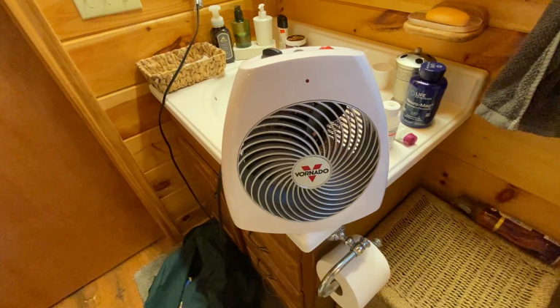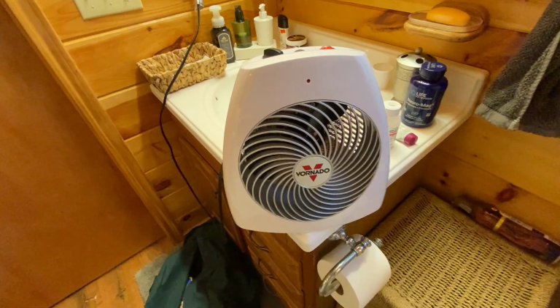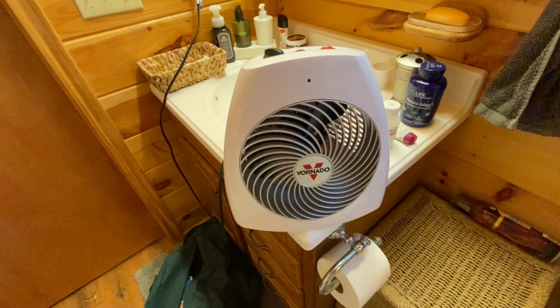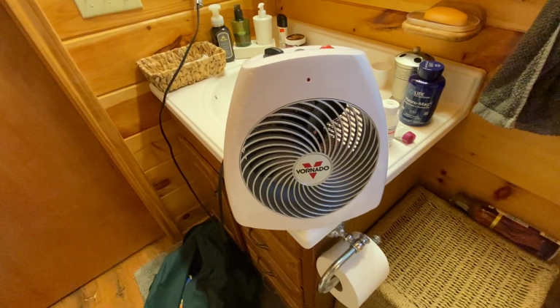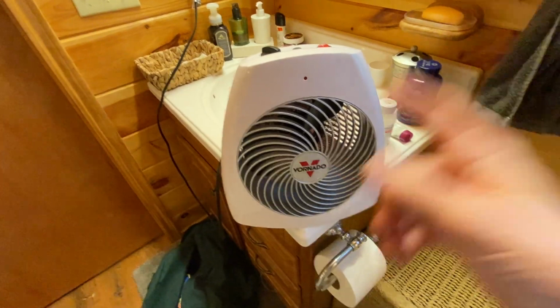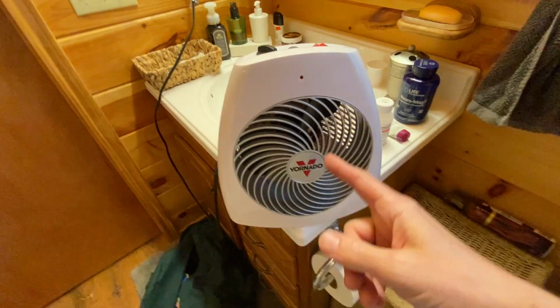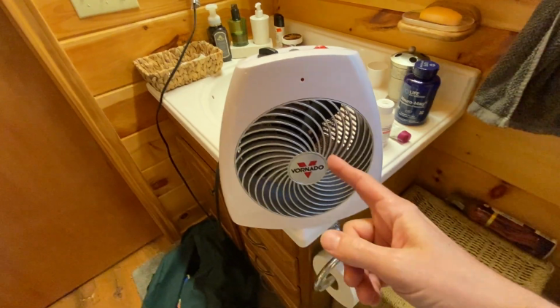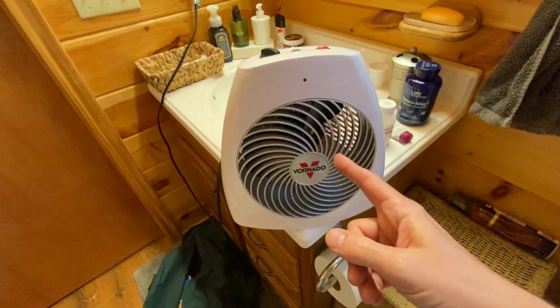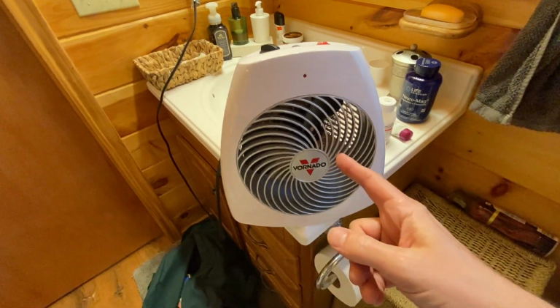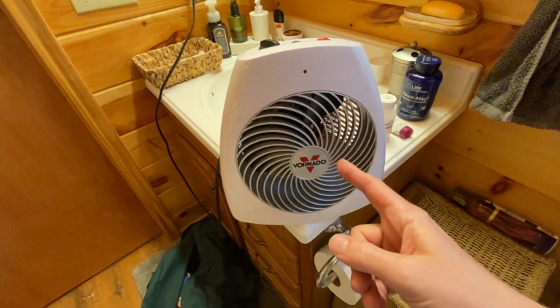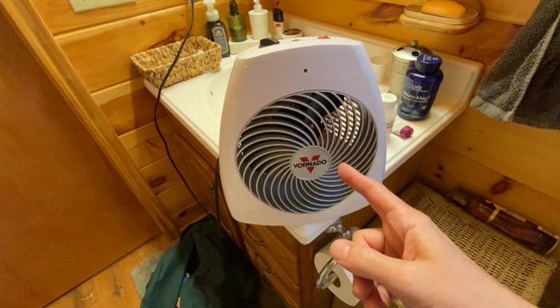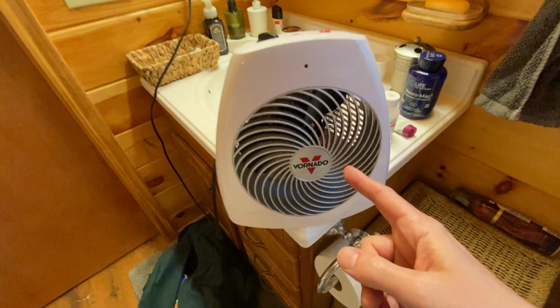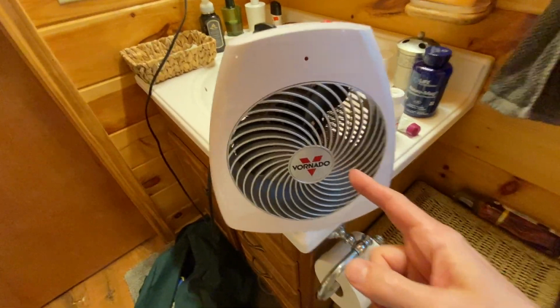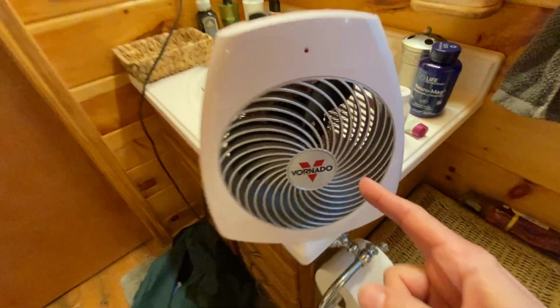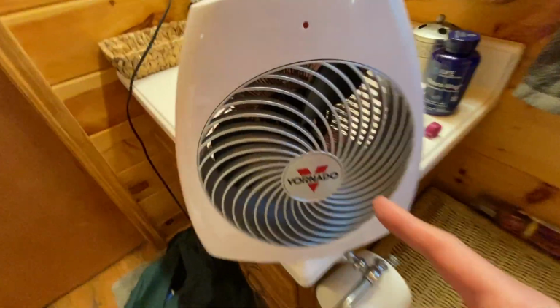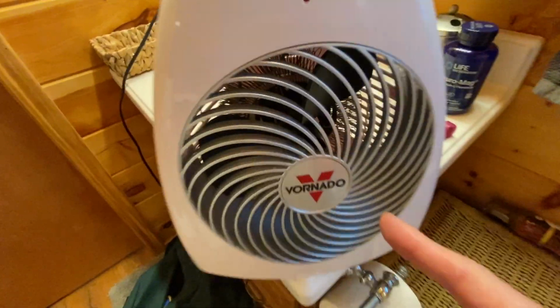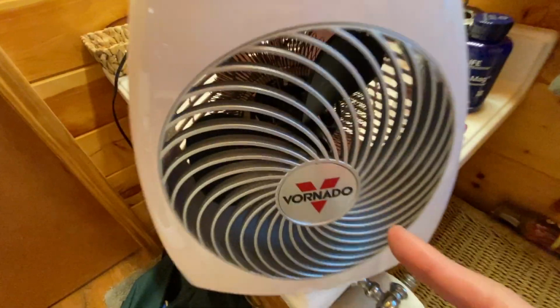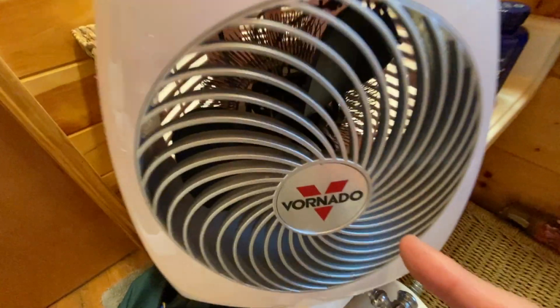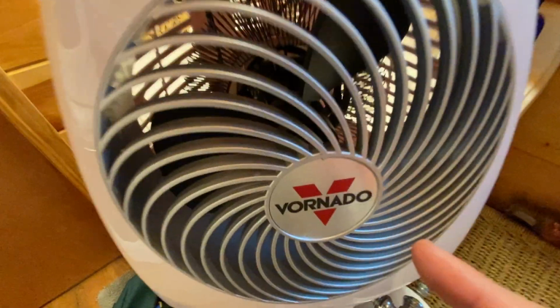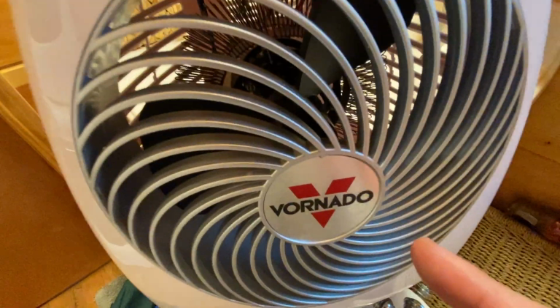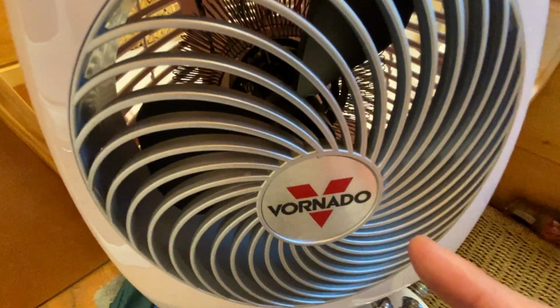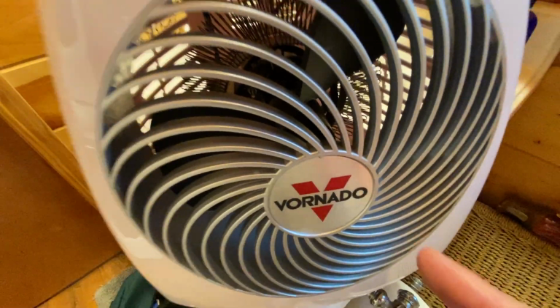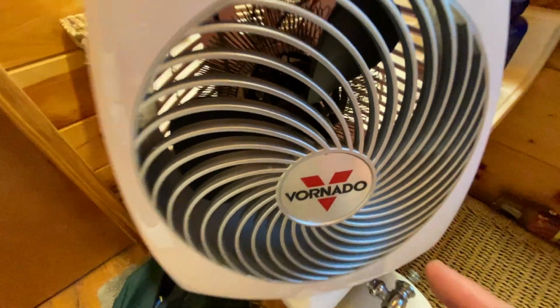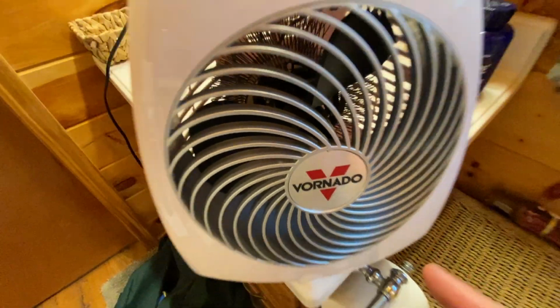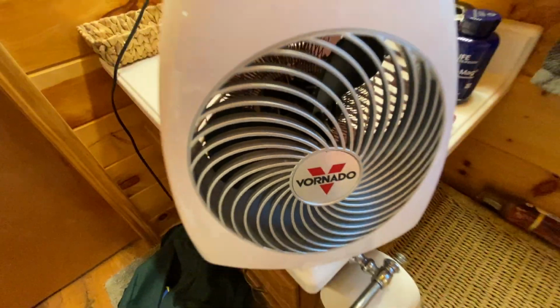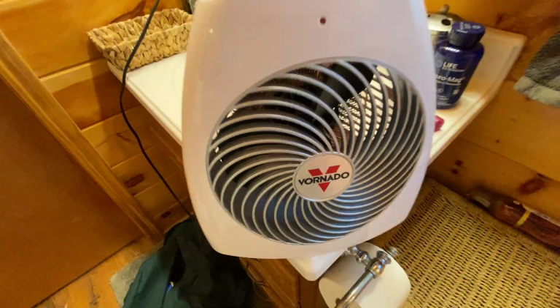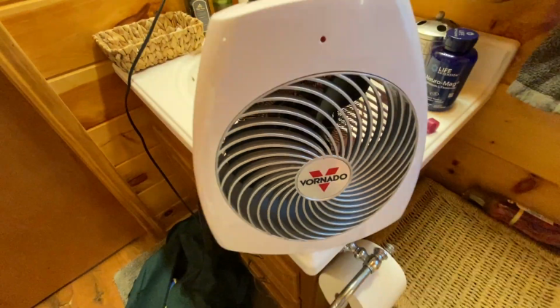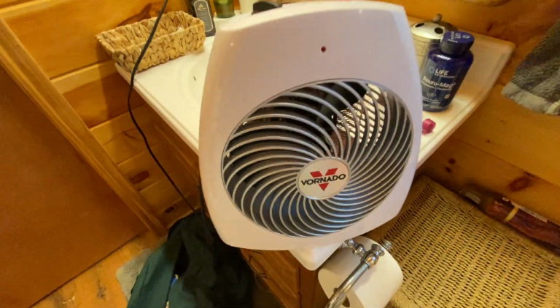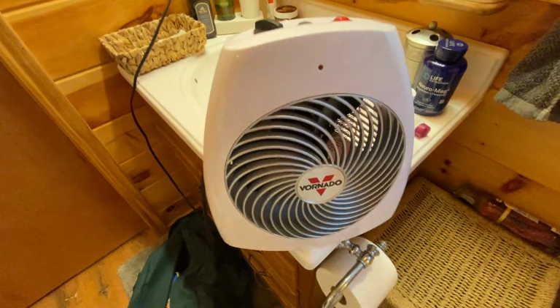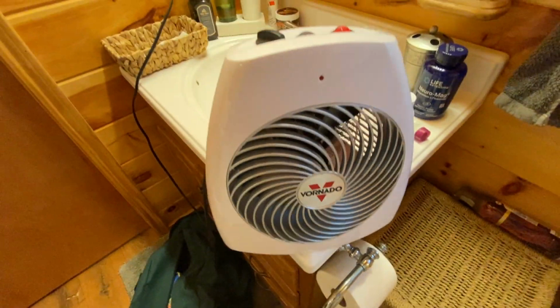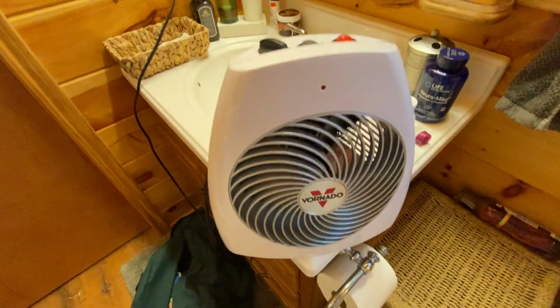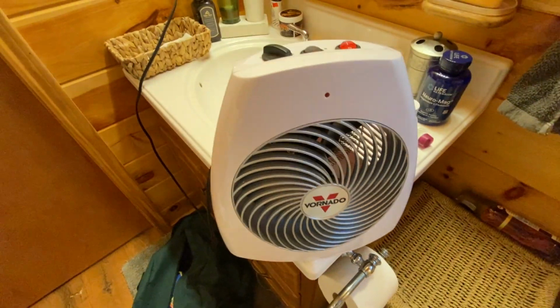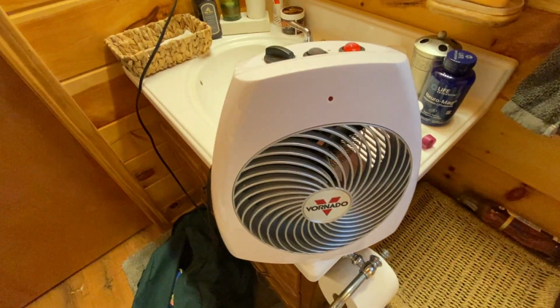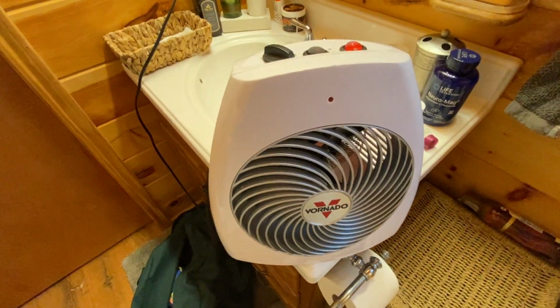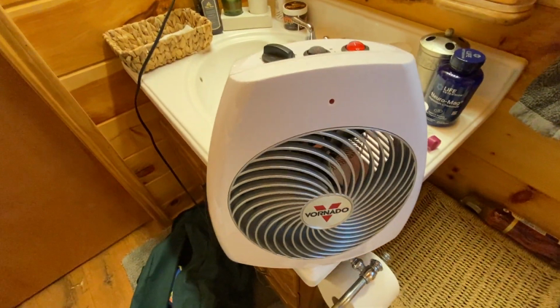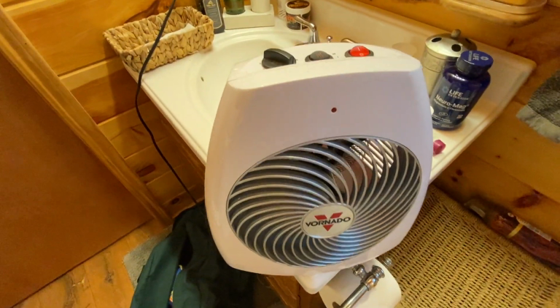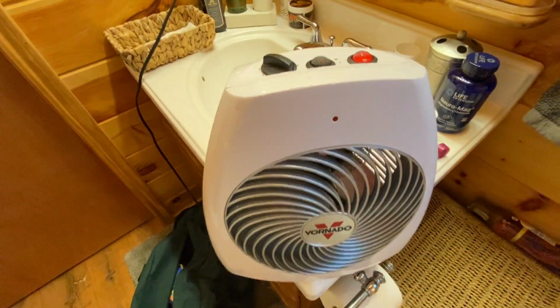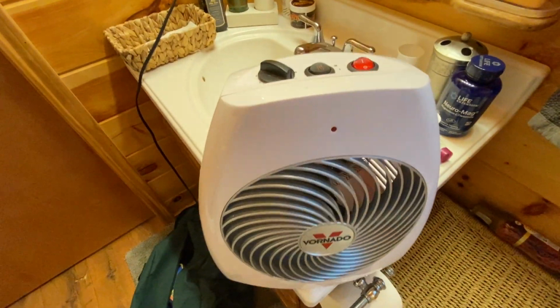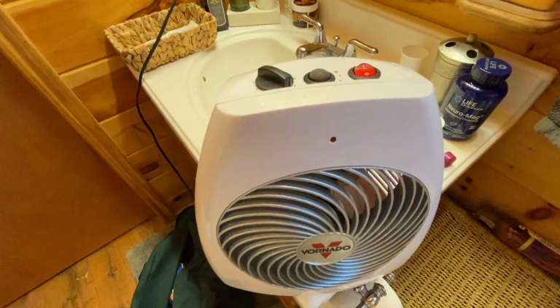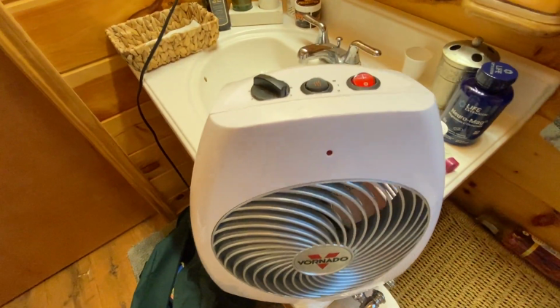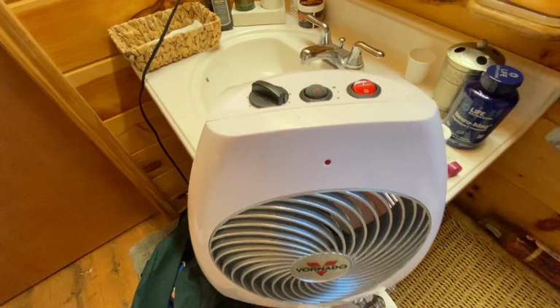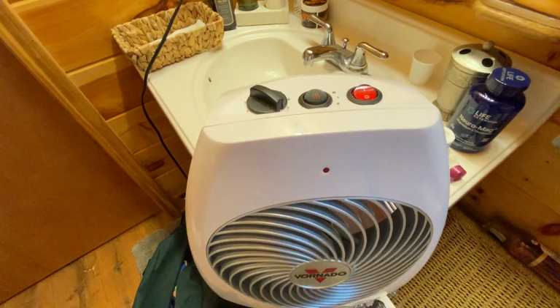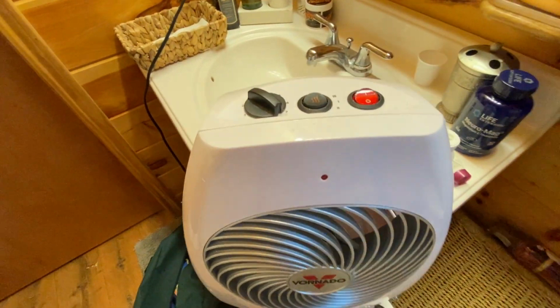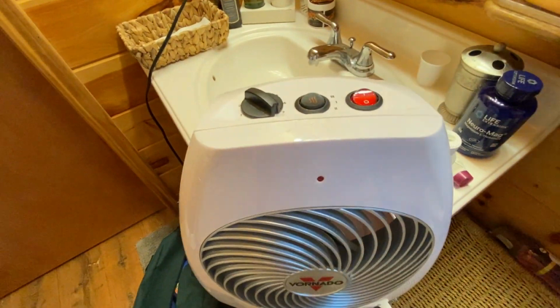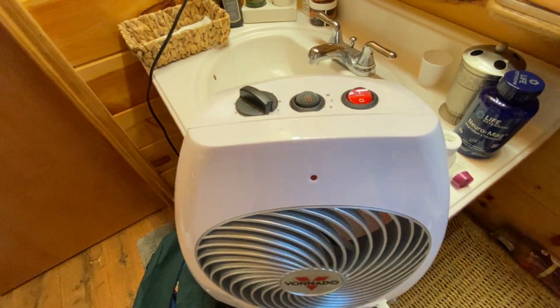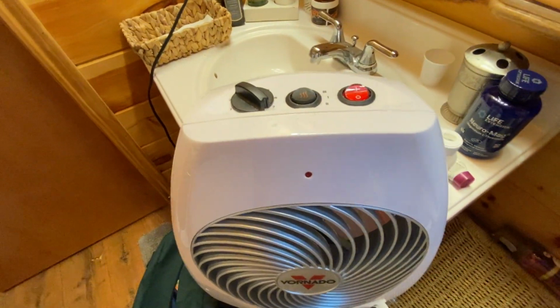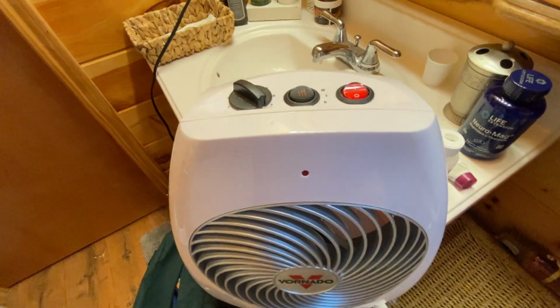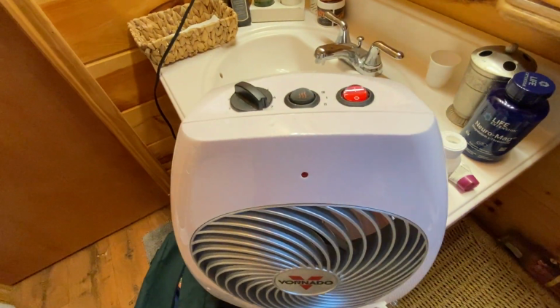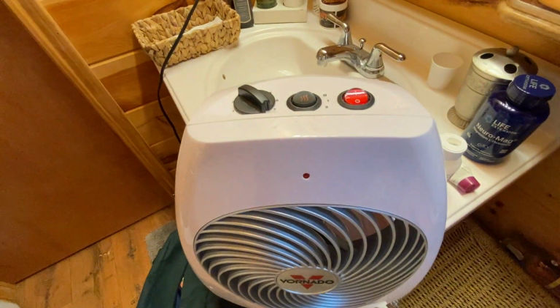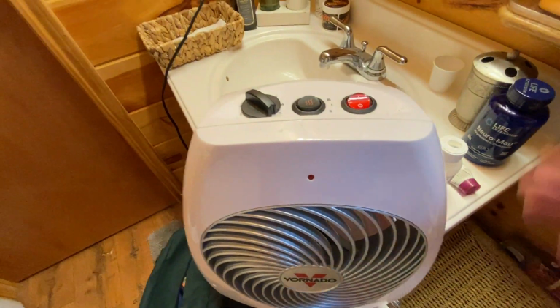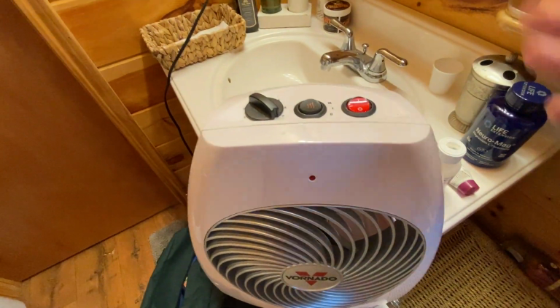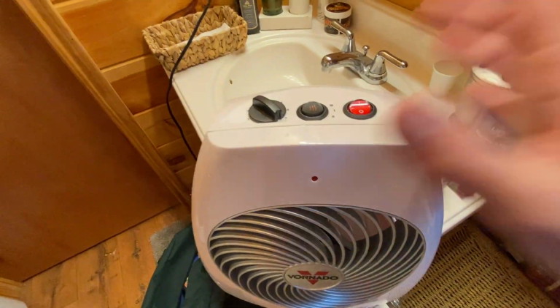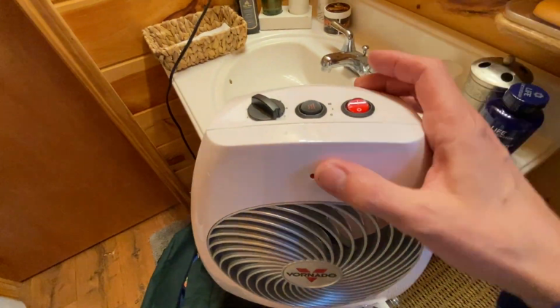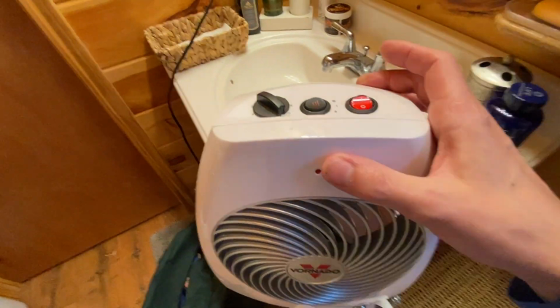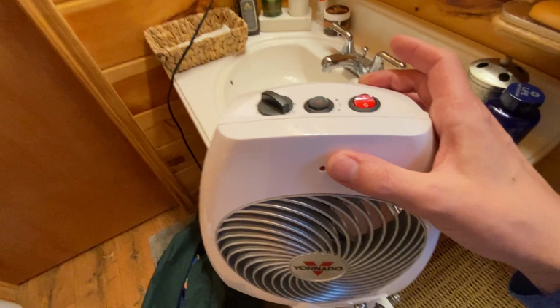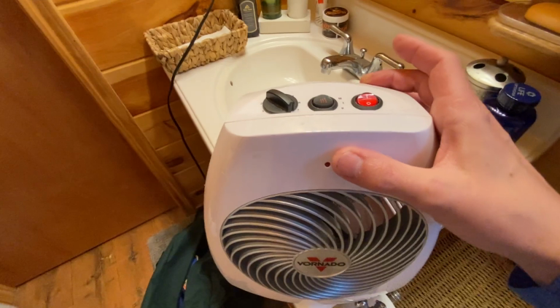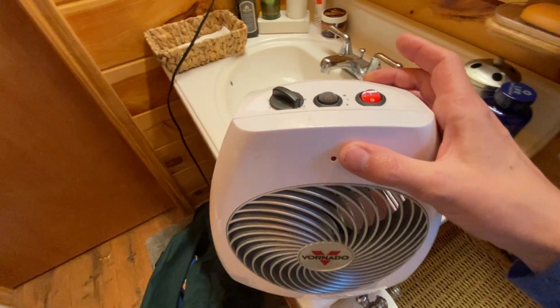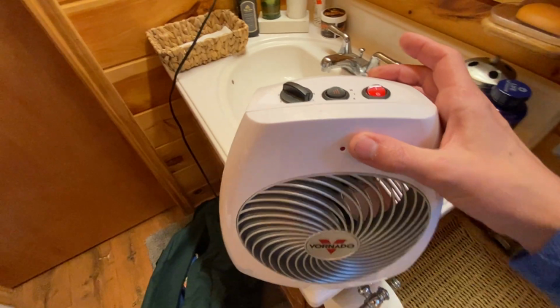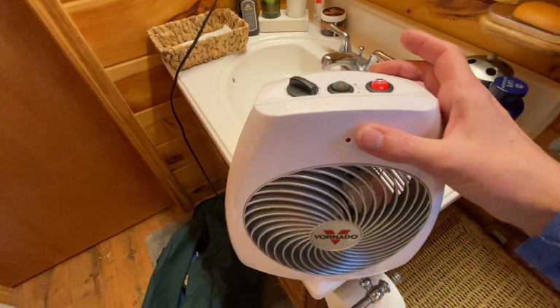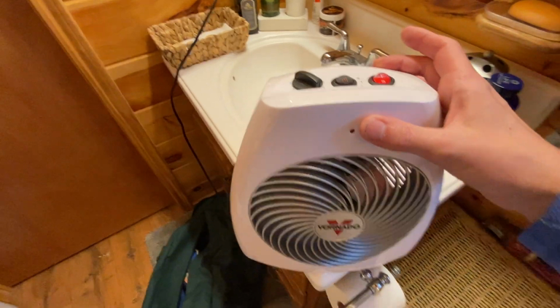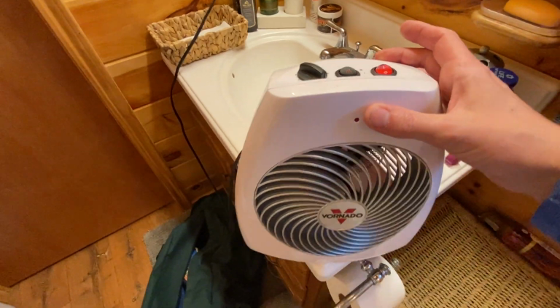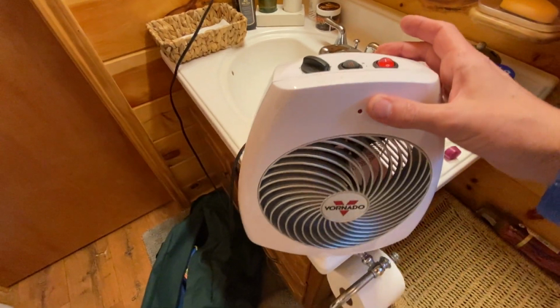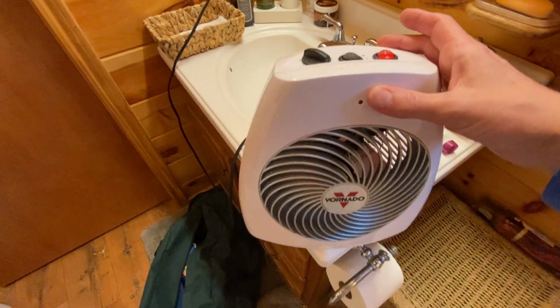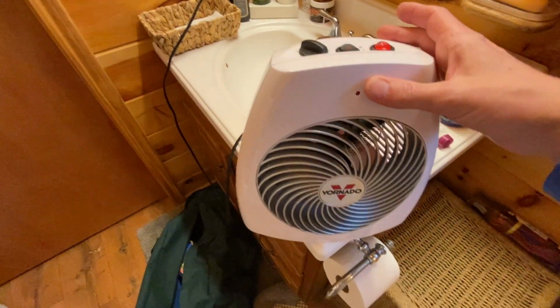This right here is the Vornado electric heater and fan. It's a fantastic little unit.